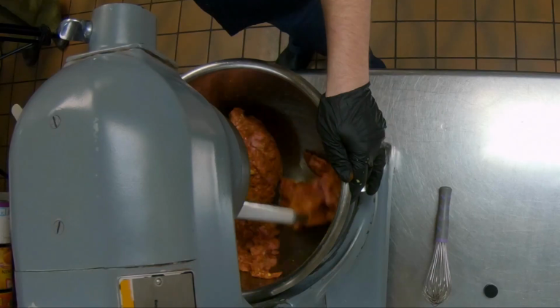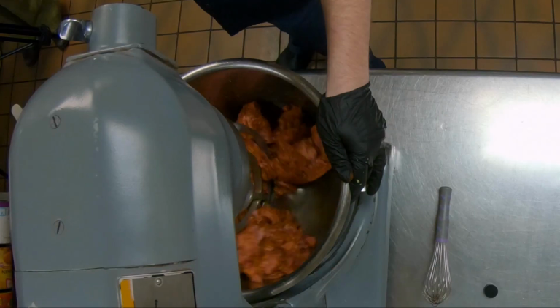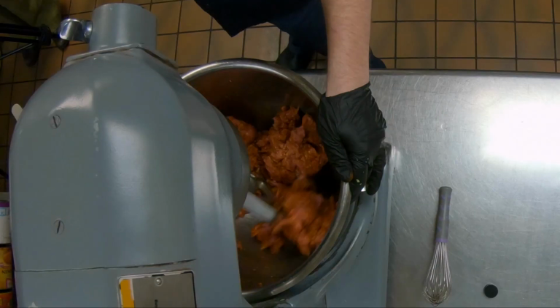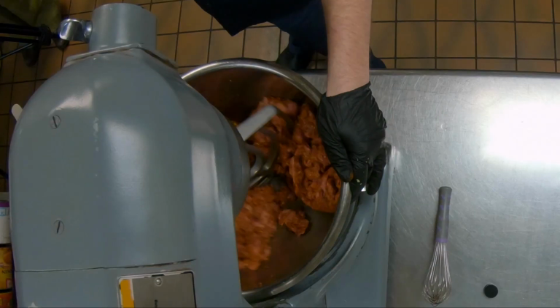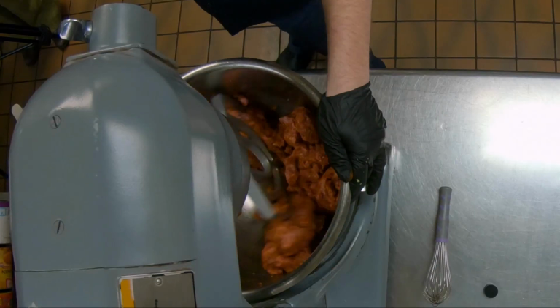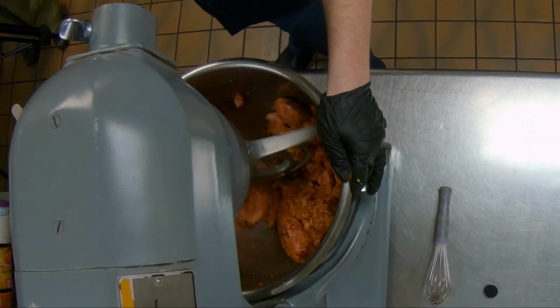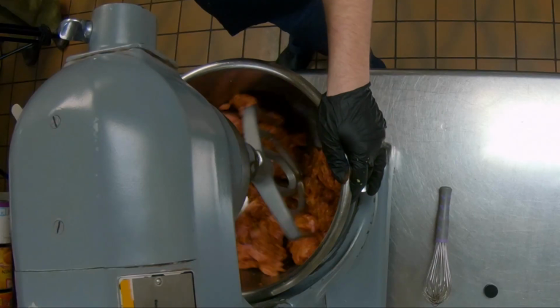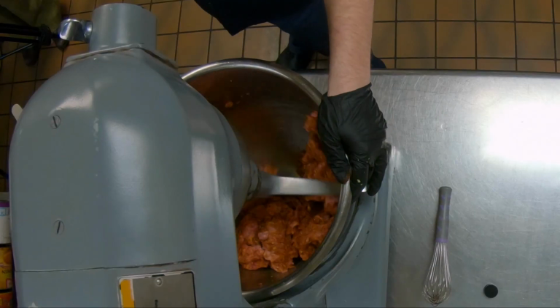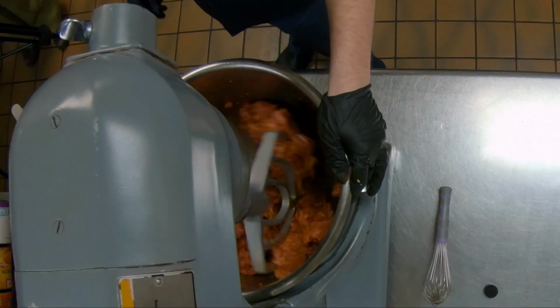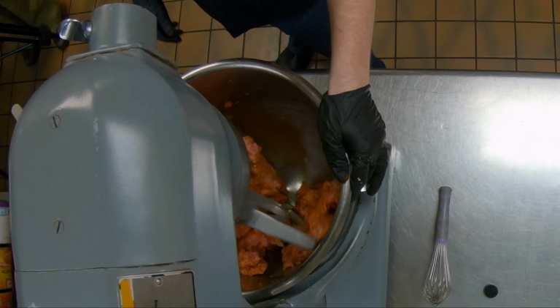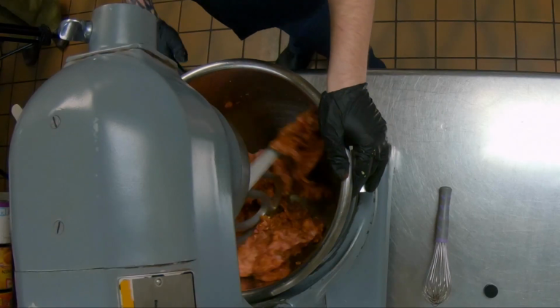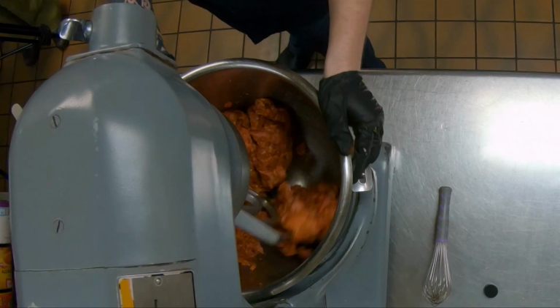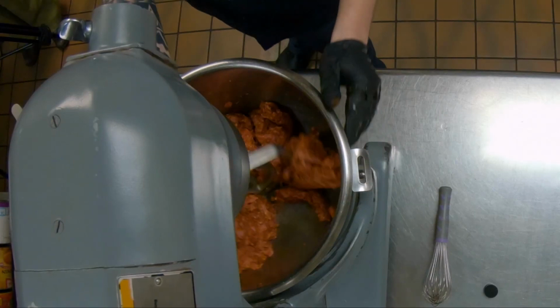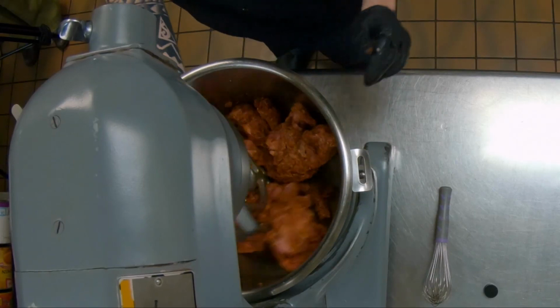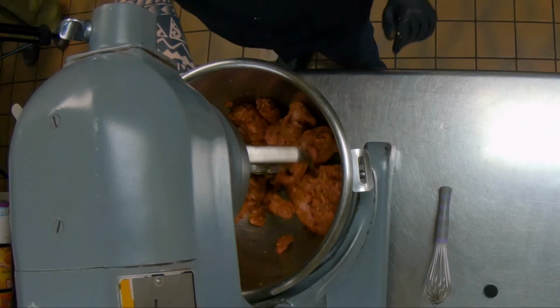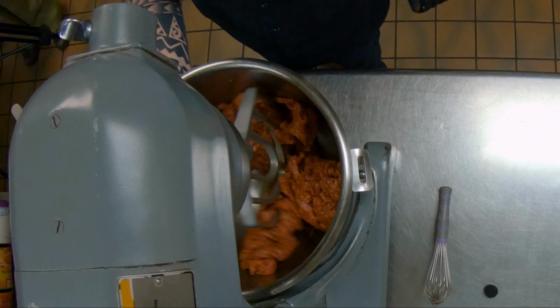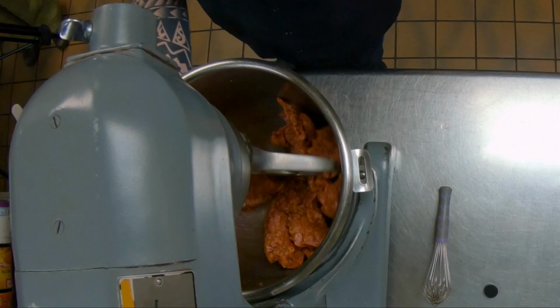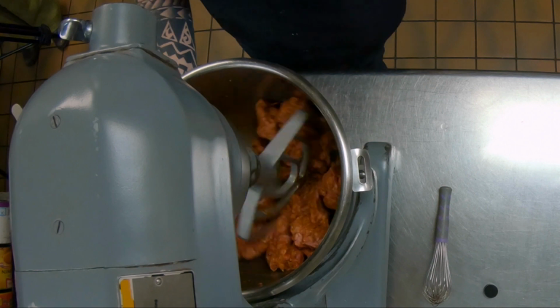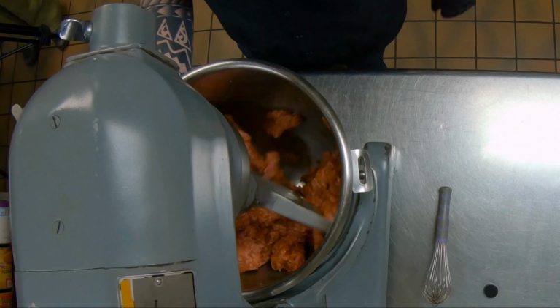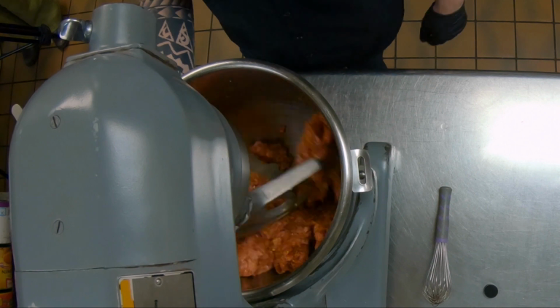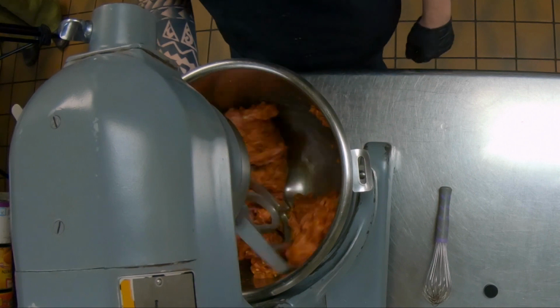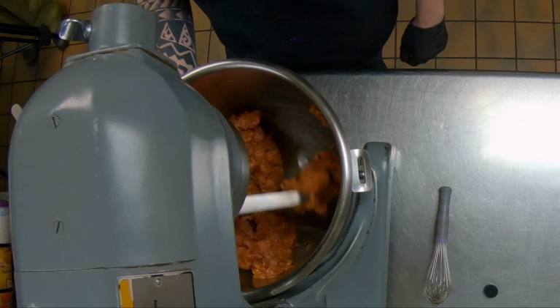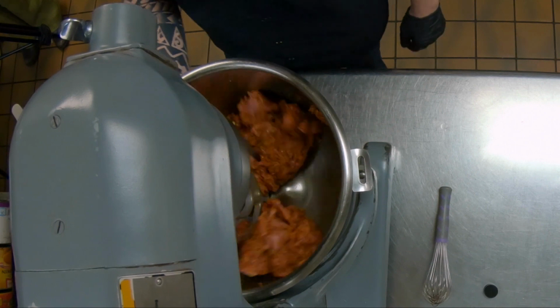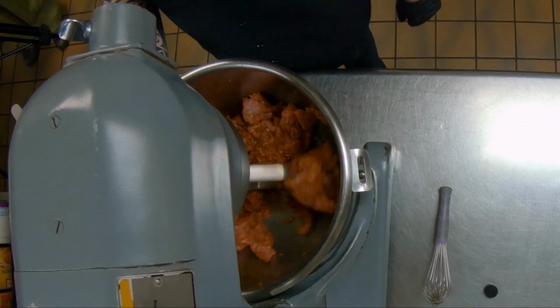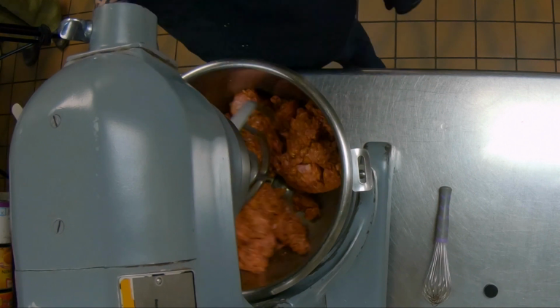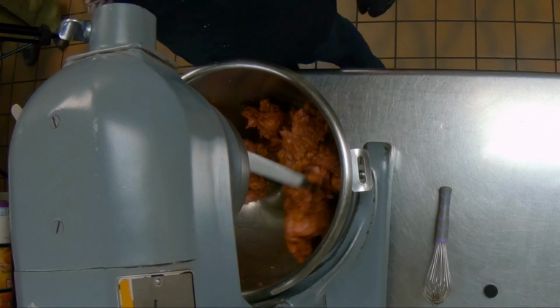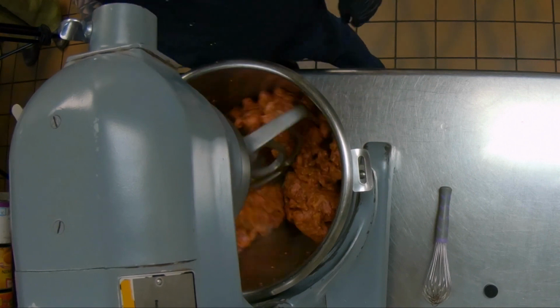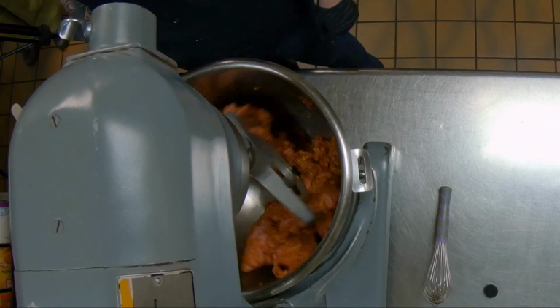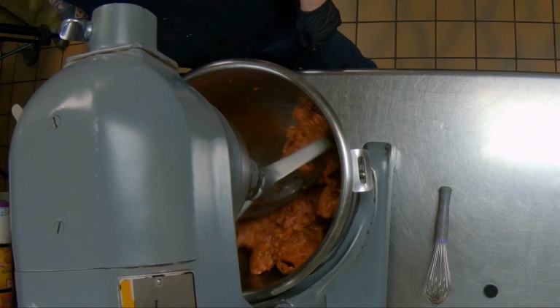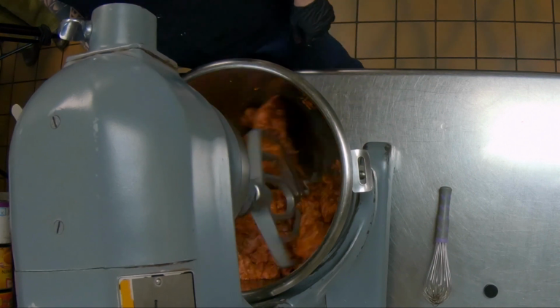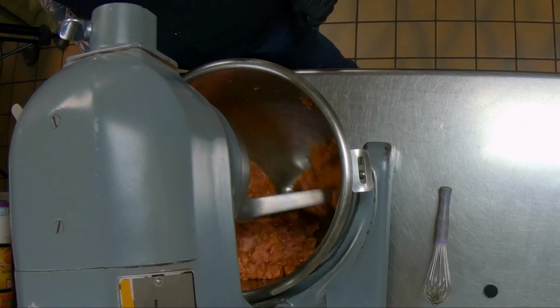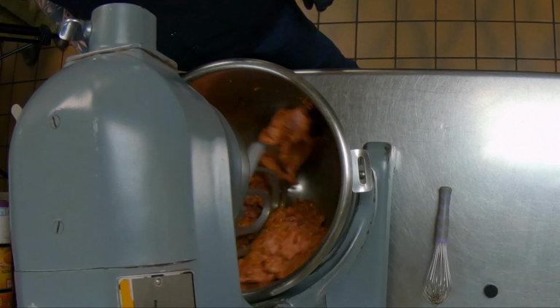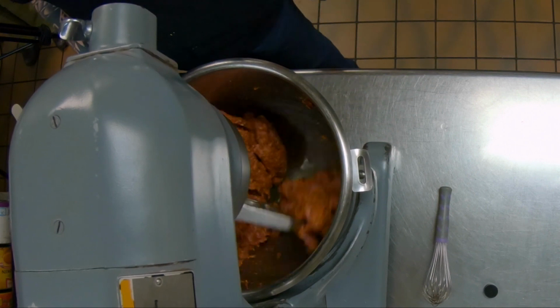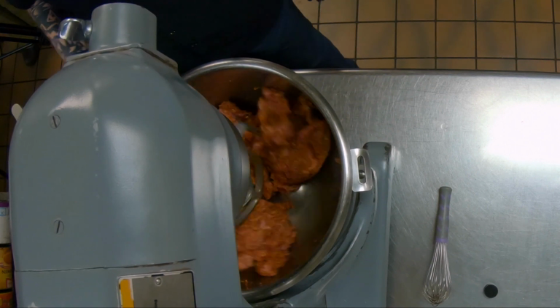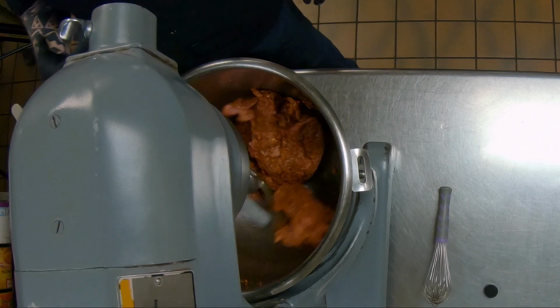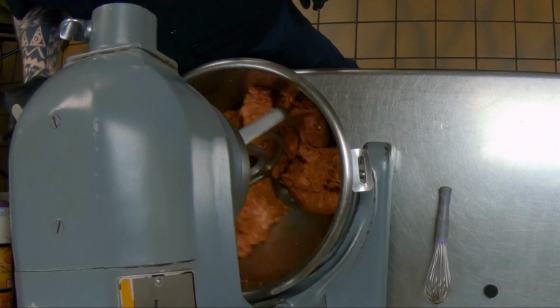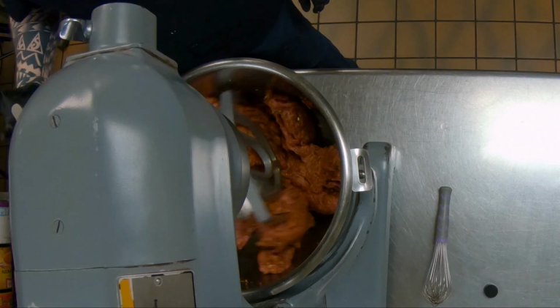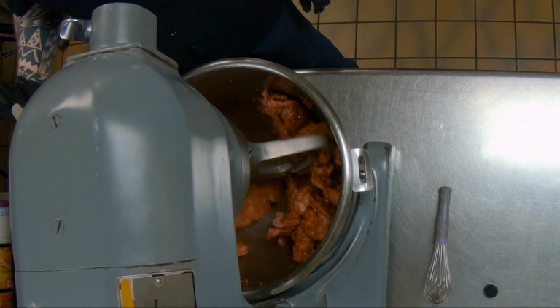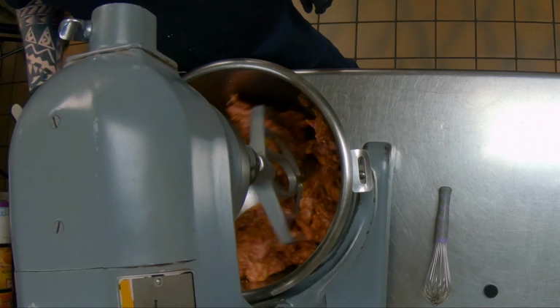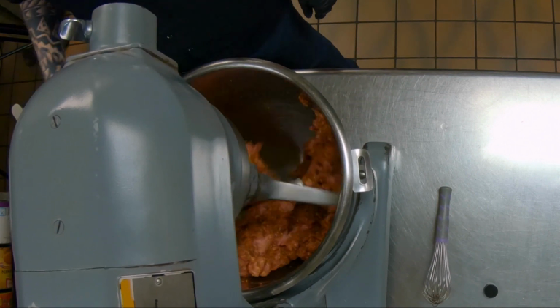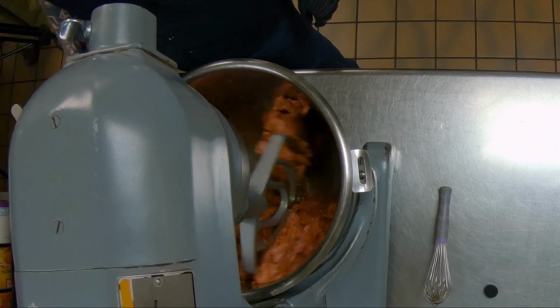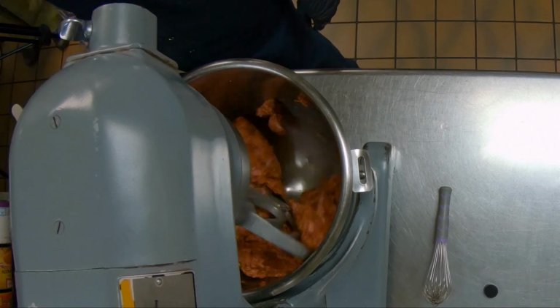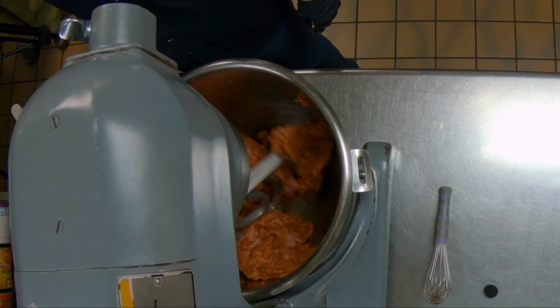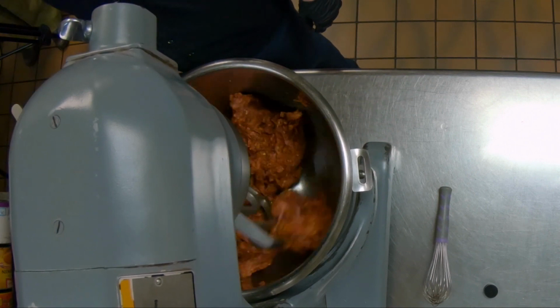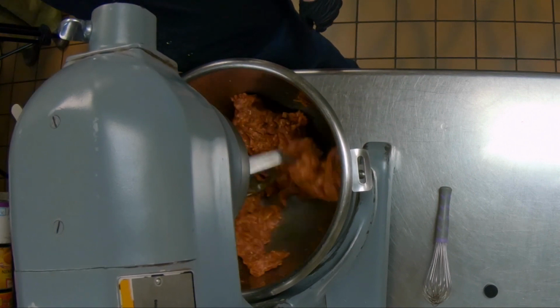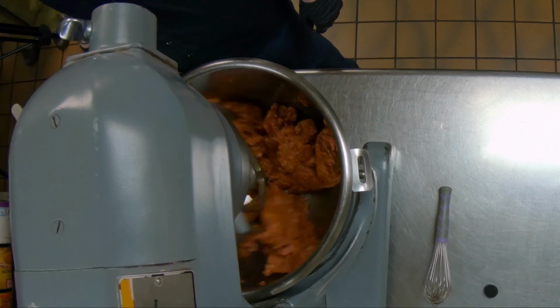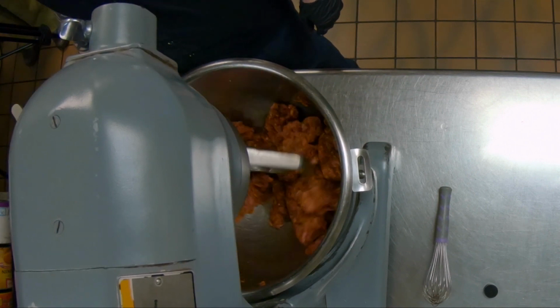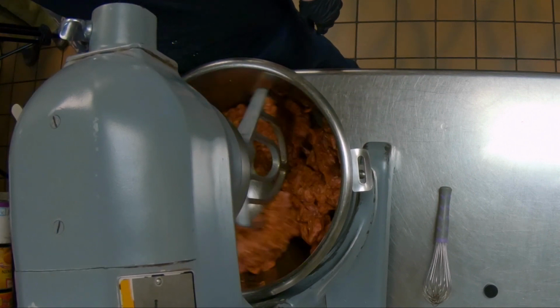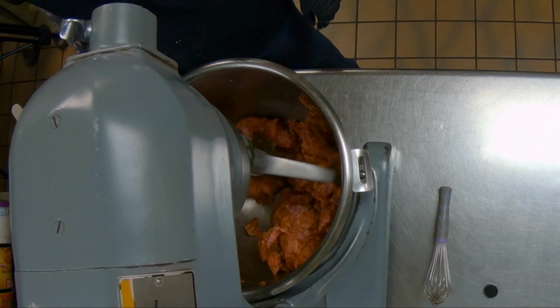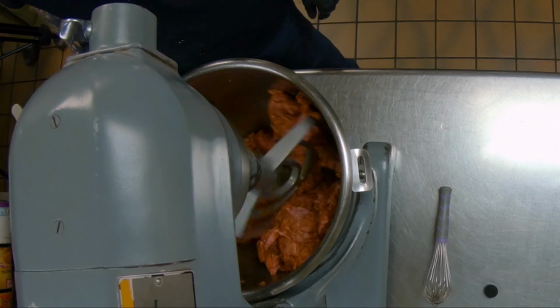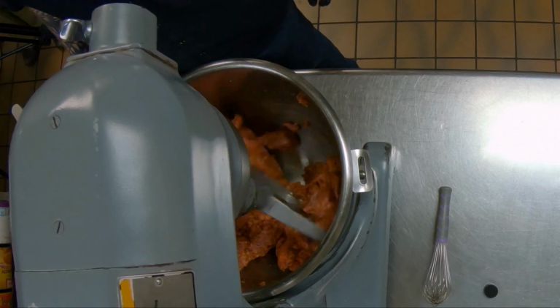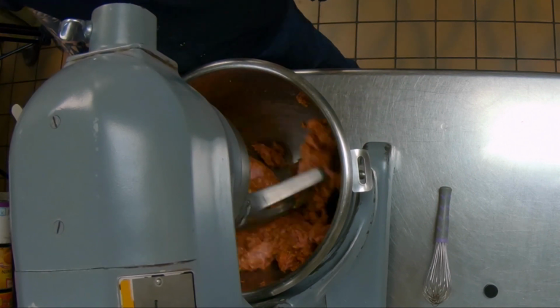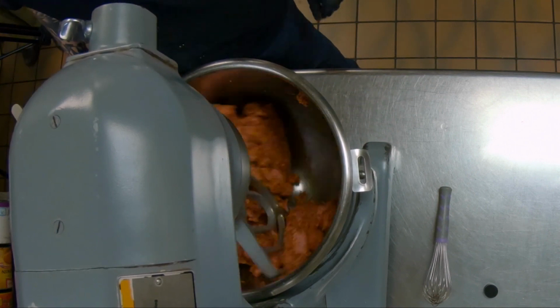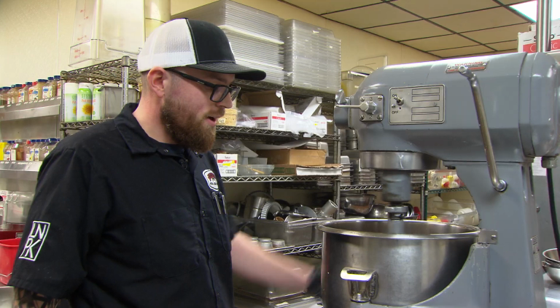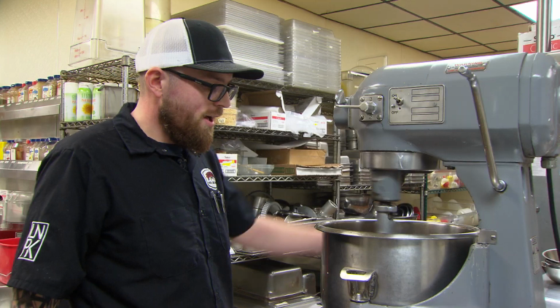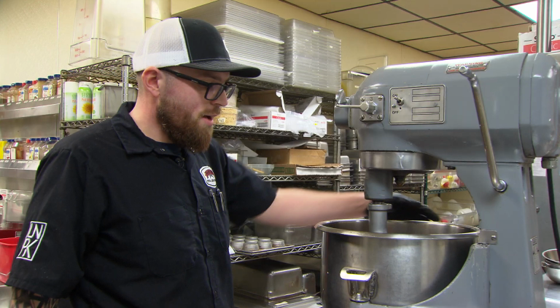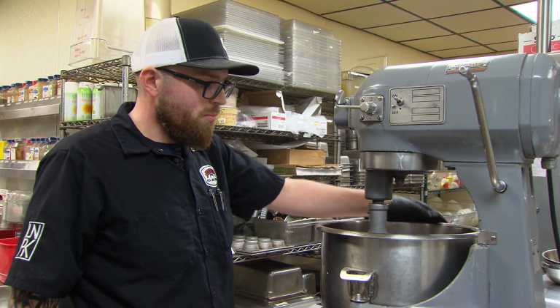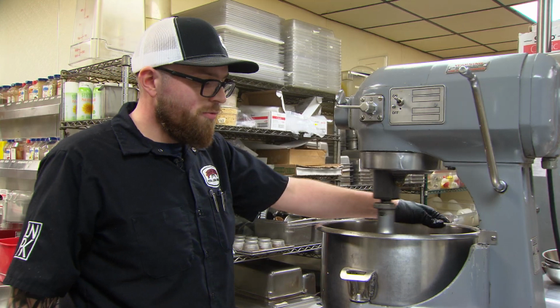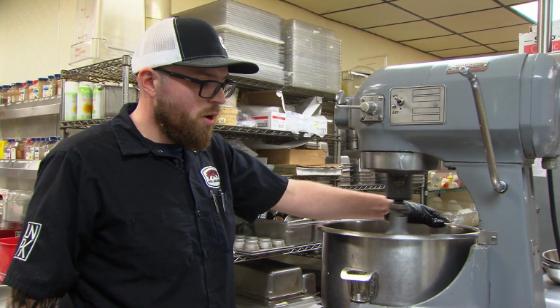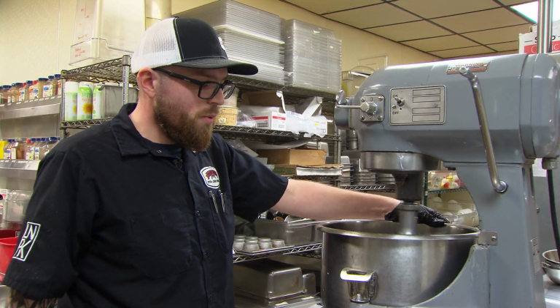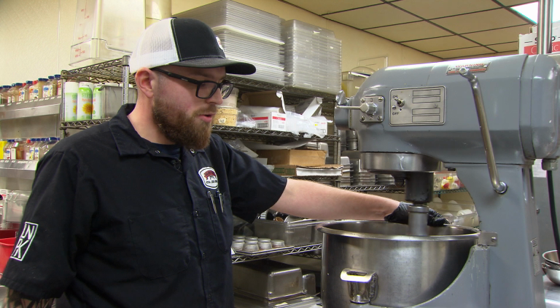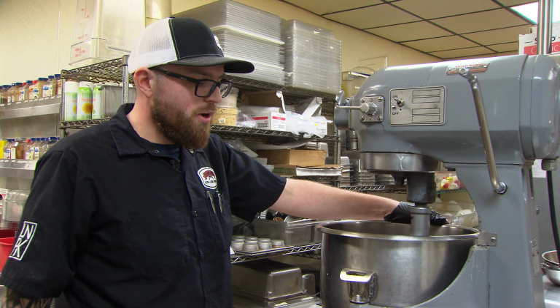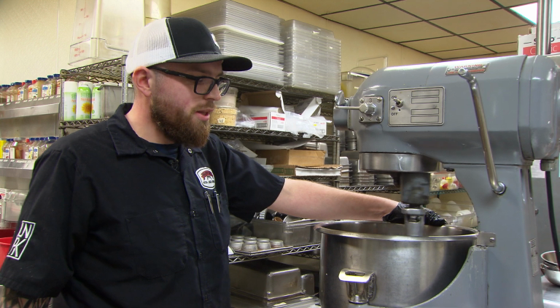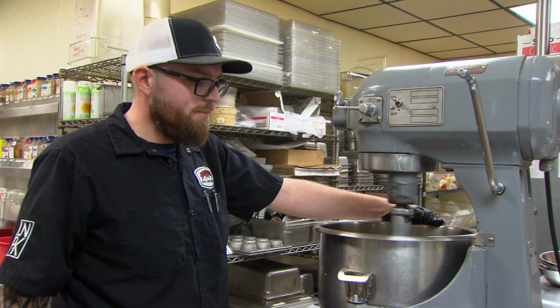This is something we're going to let rest overnight, just so that the spices really come through on the pork before we grill it.